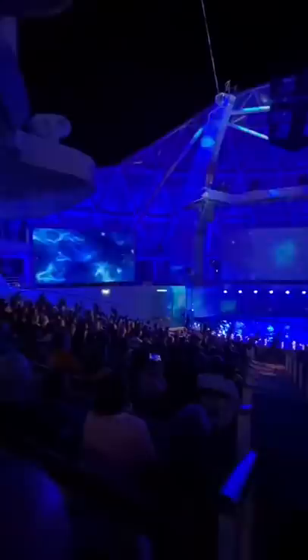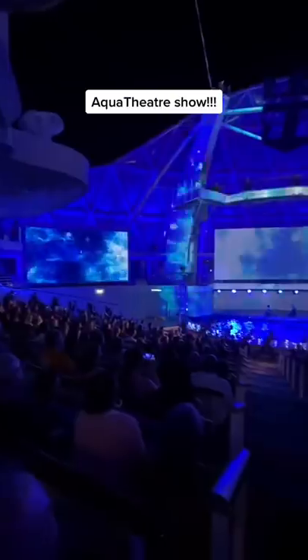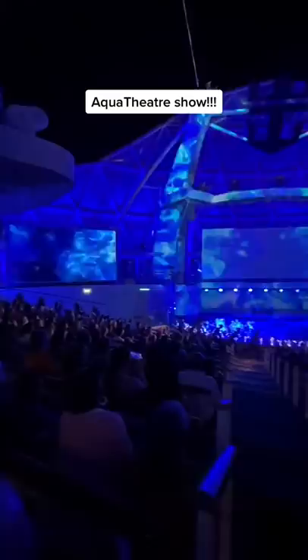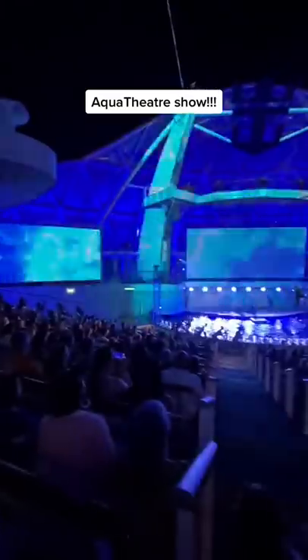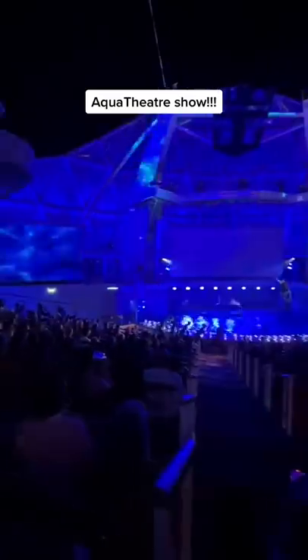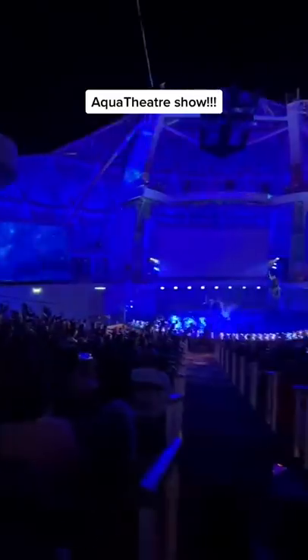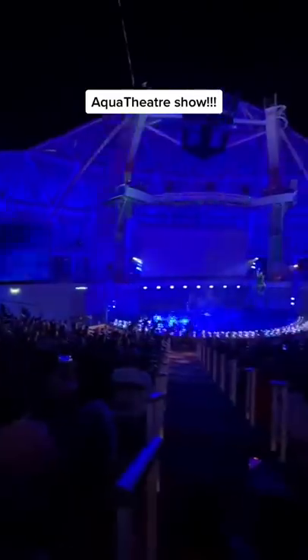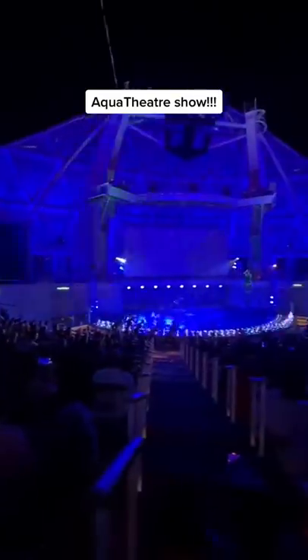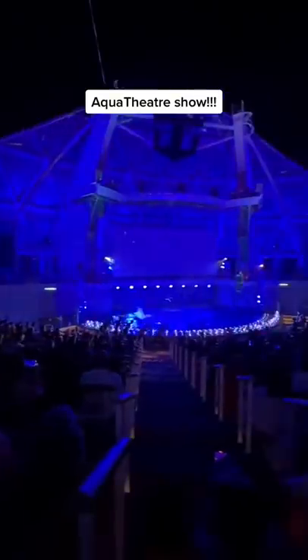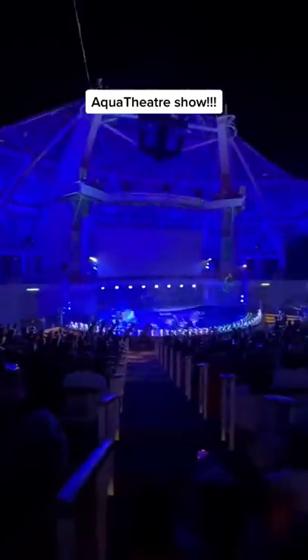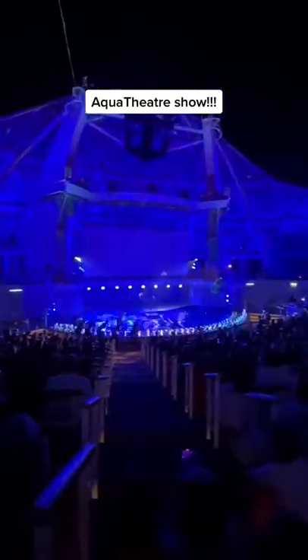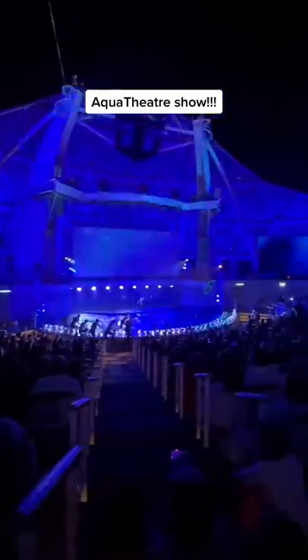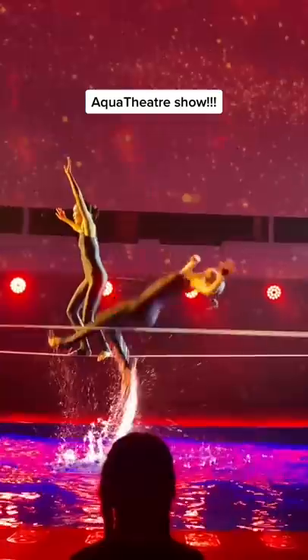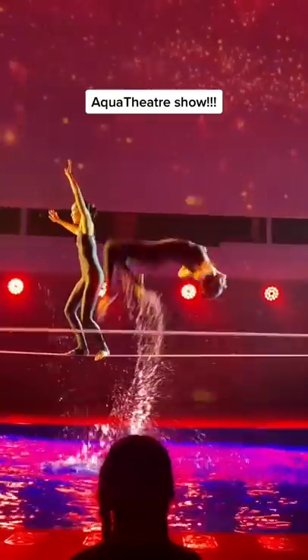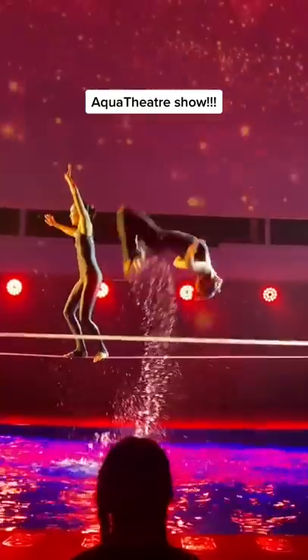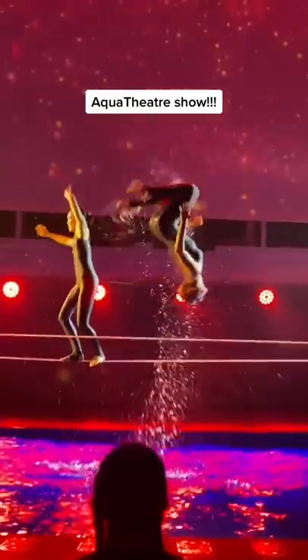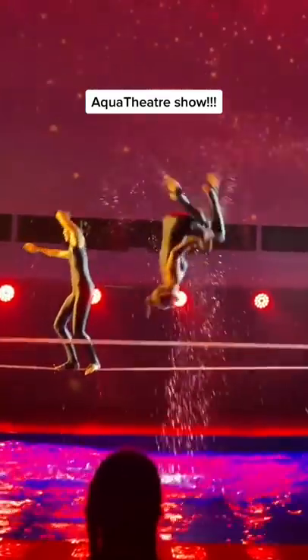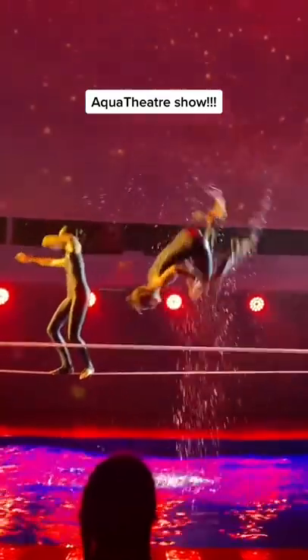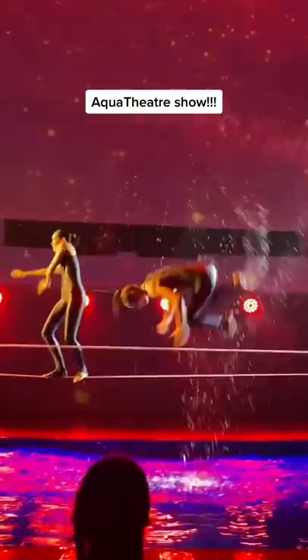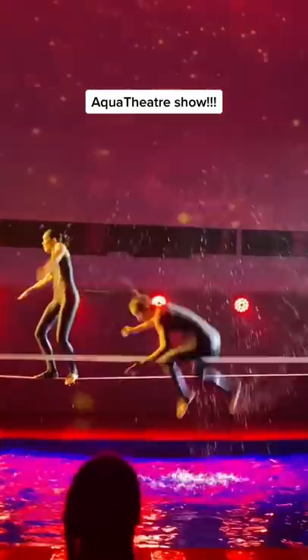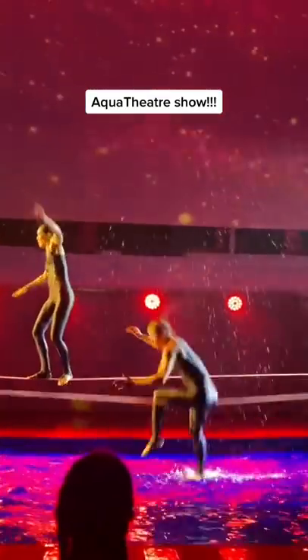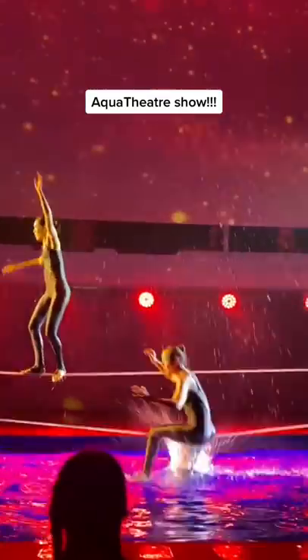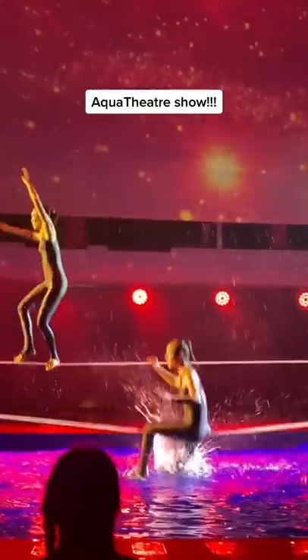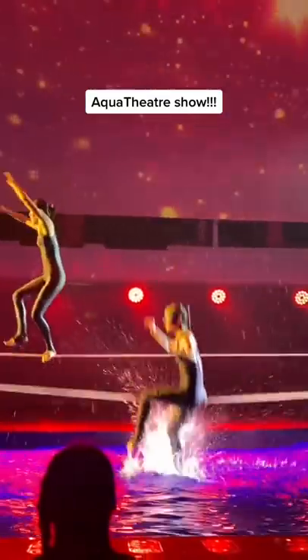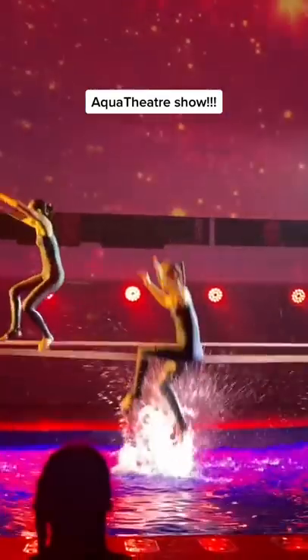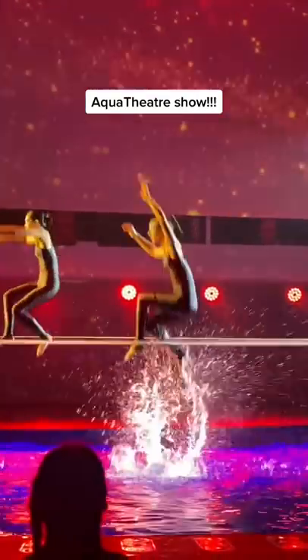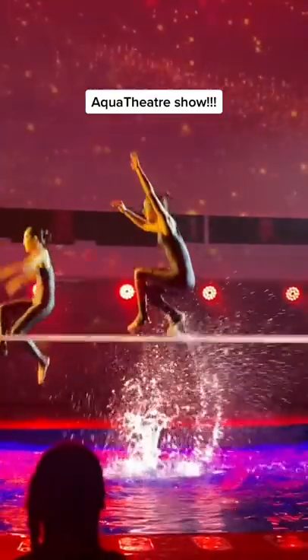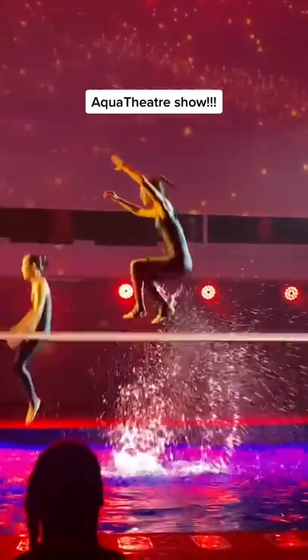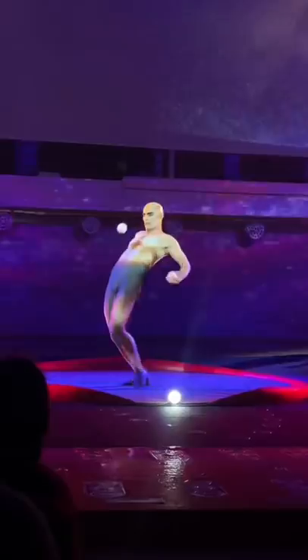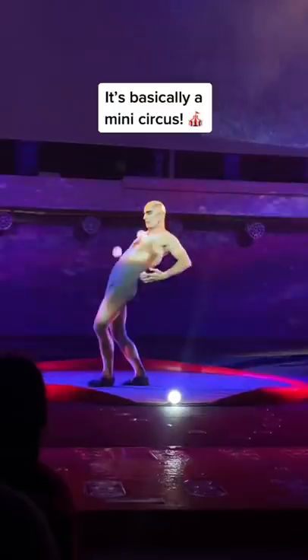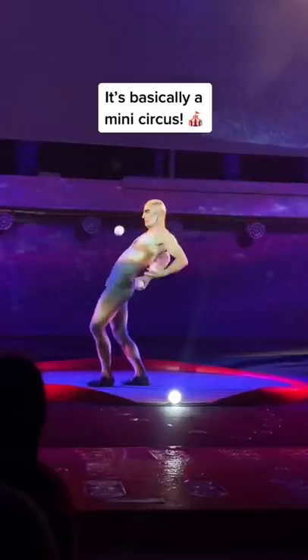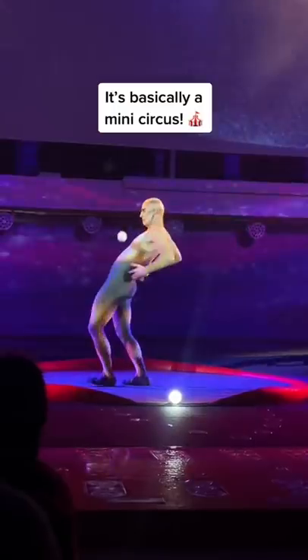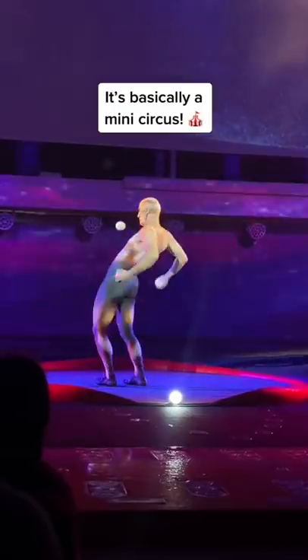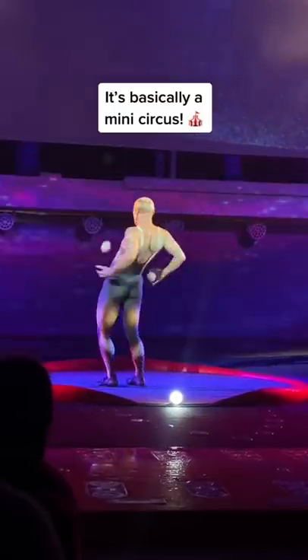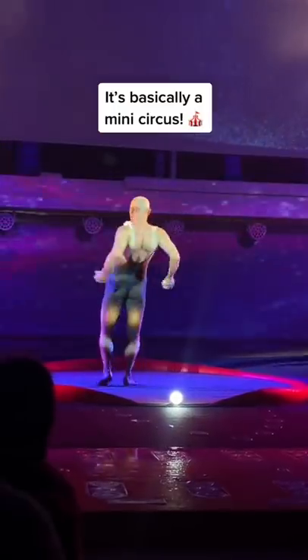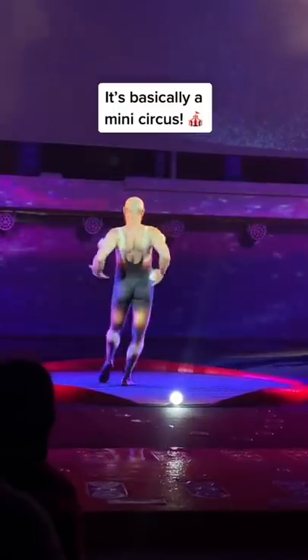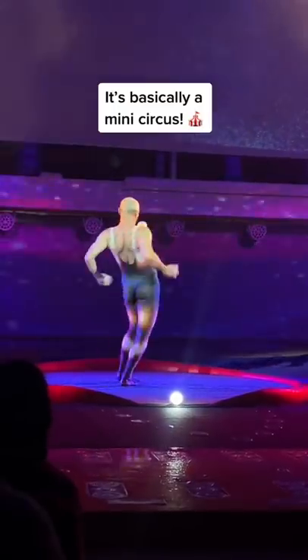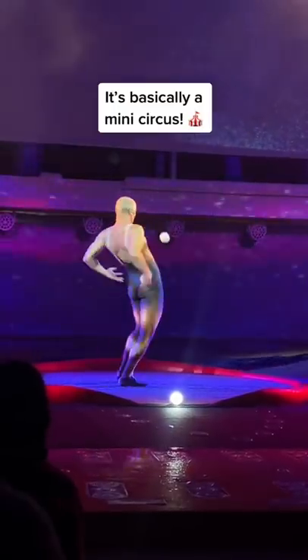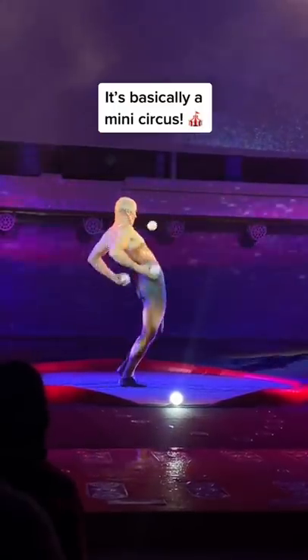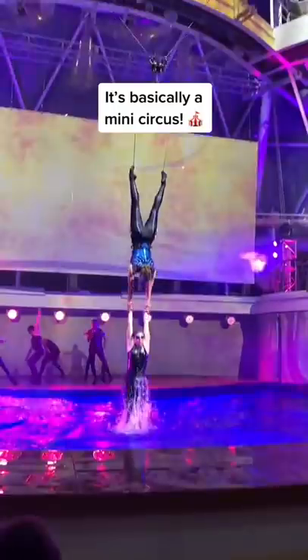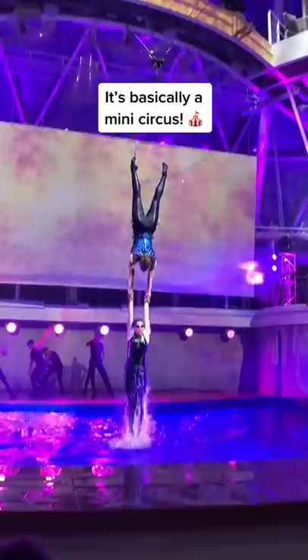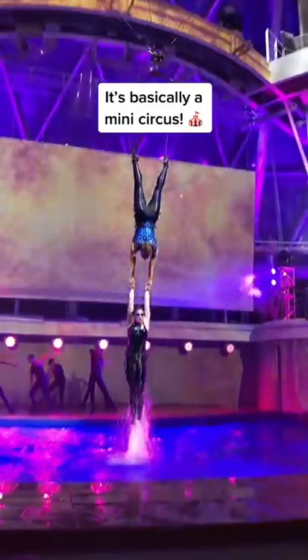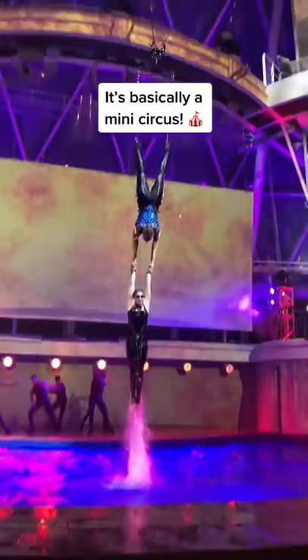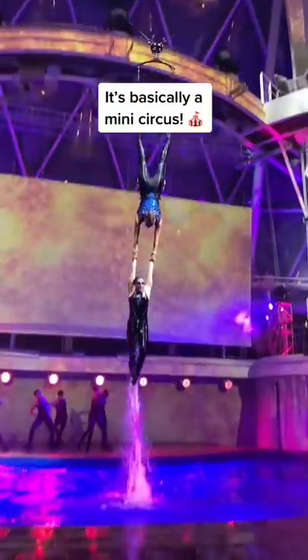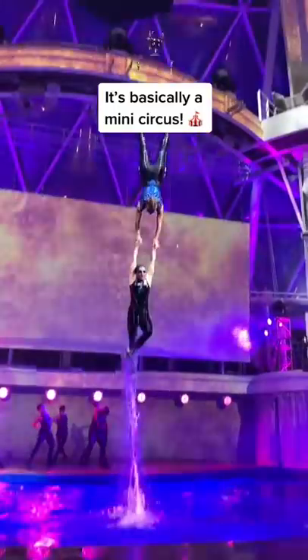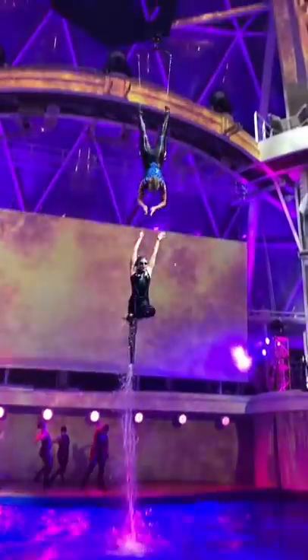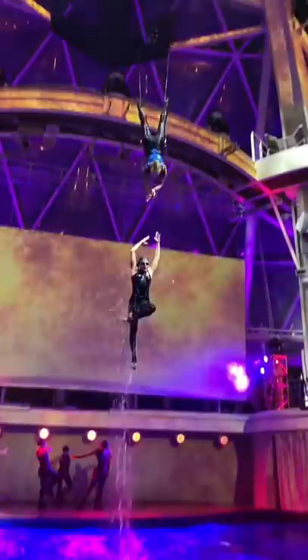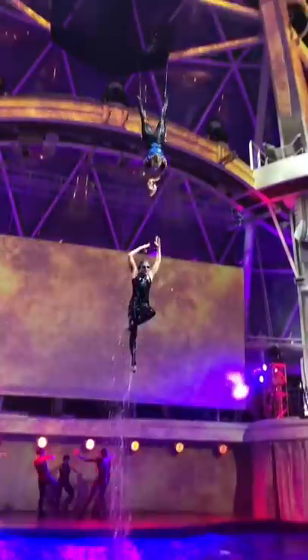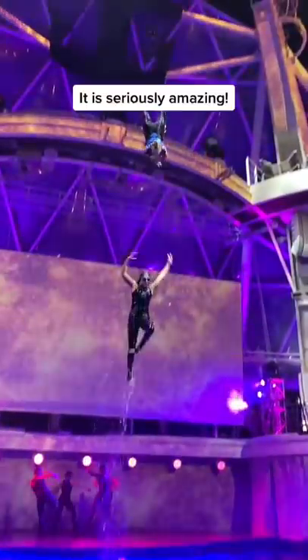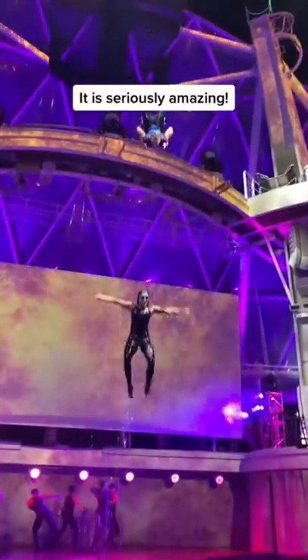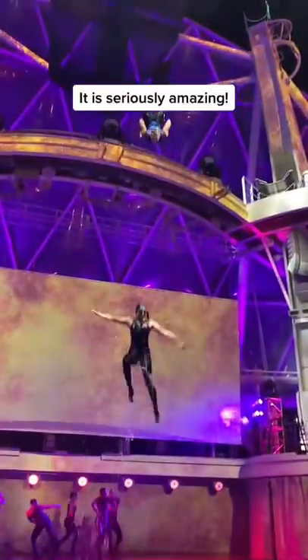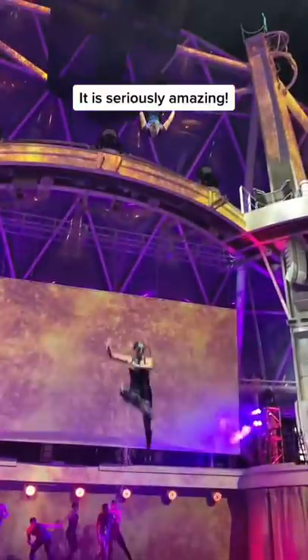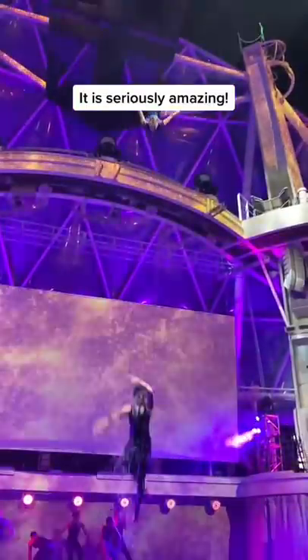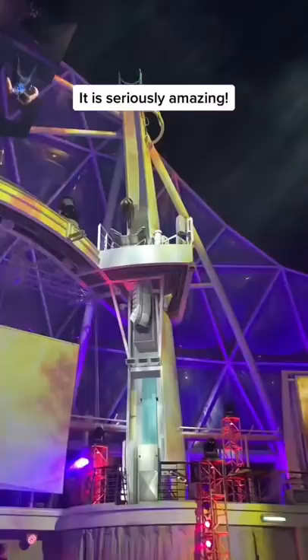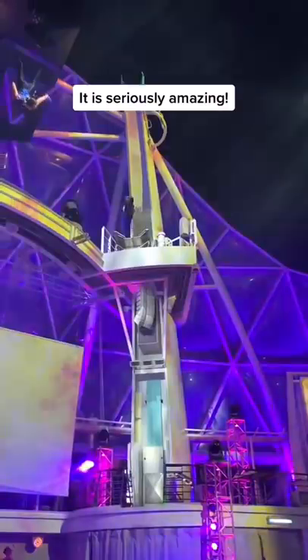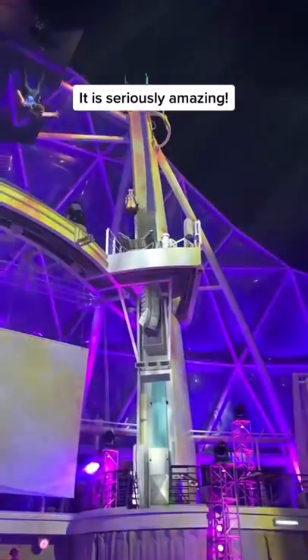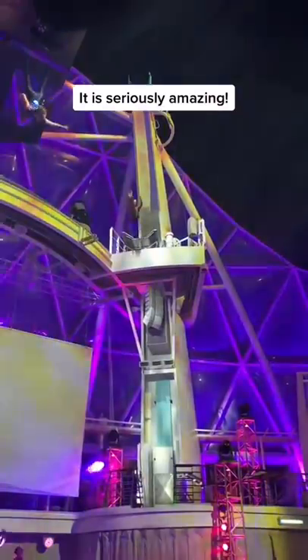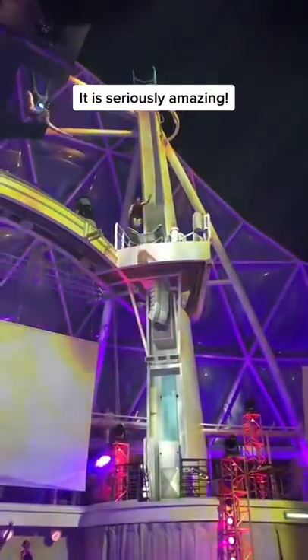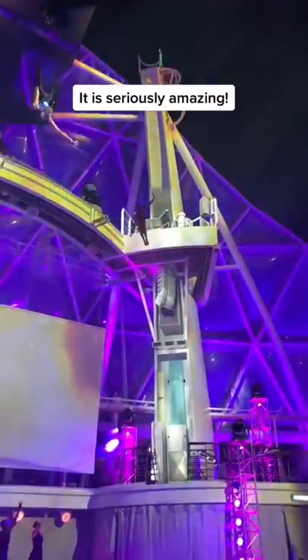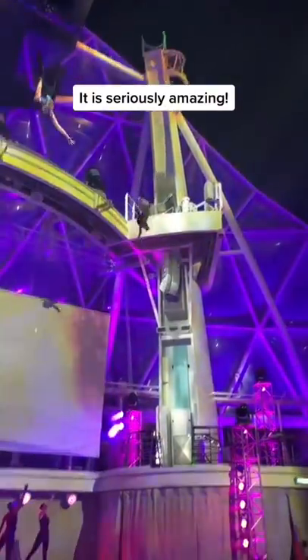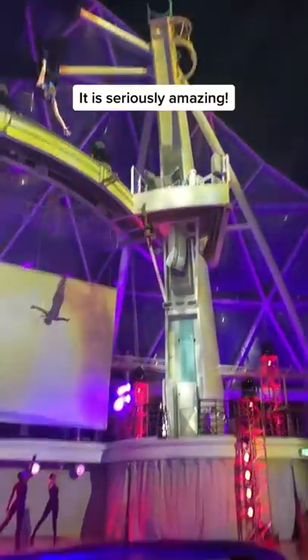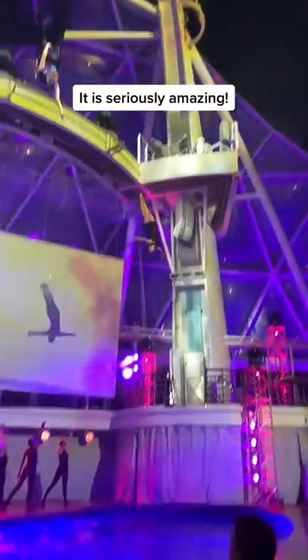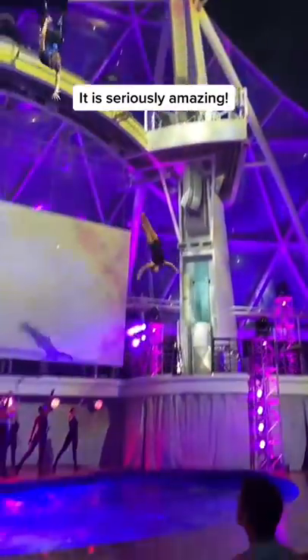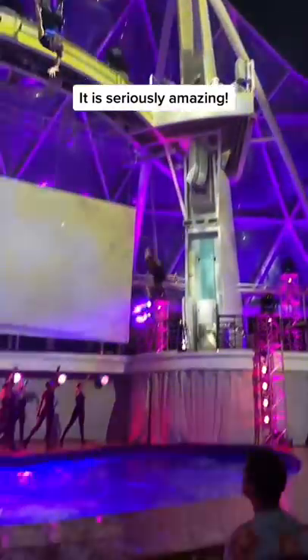Starting with the Aqua Theatre, which puts on dedicated water-based shows. It feels like a mini circus, and there's so much happening that you can't help but be entertained.